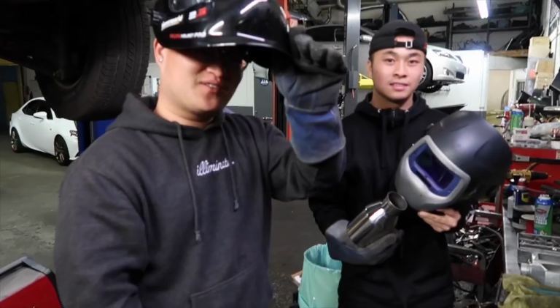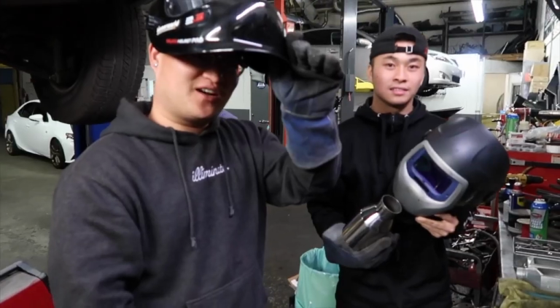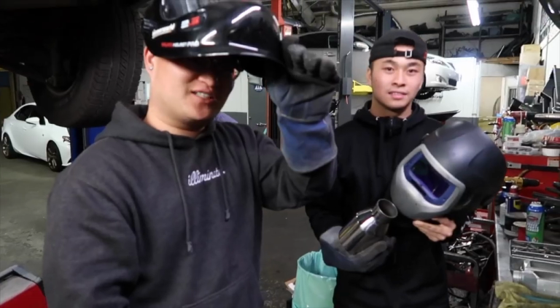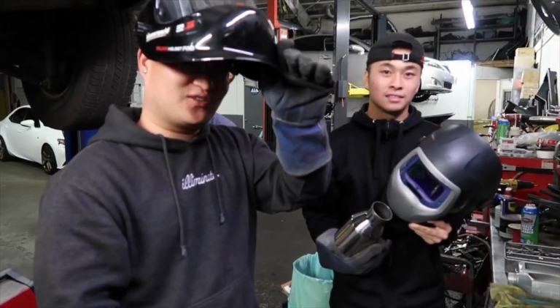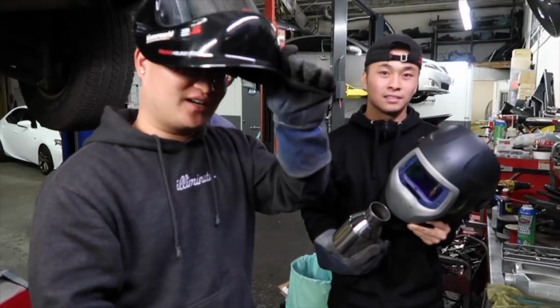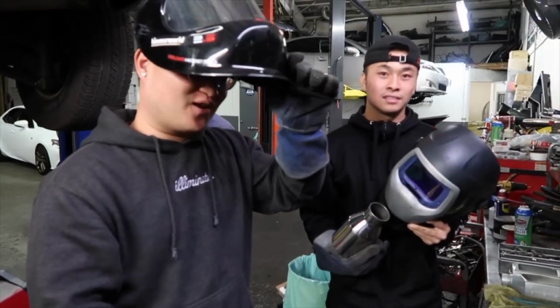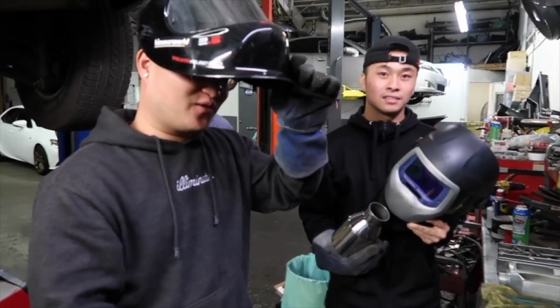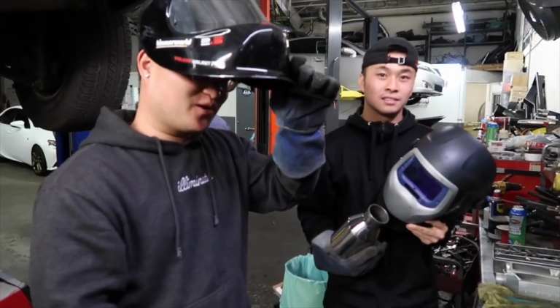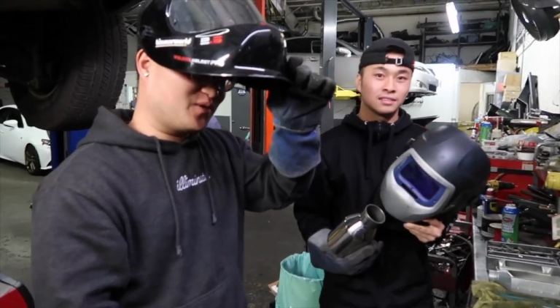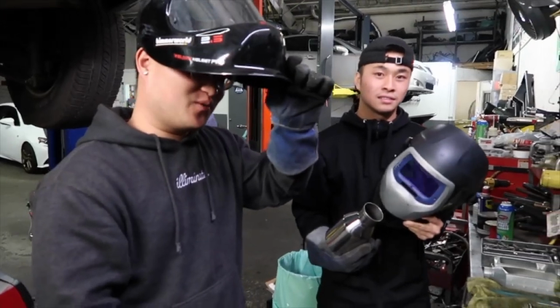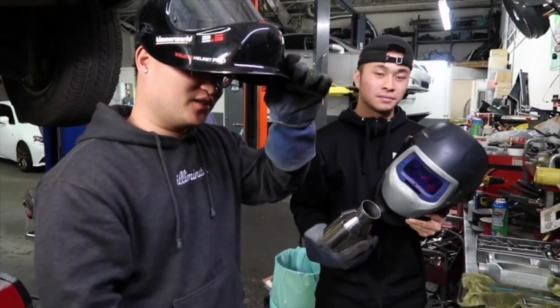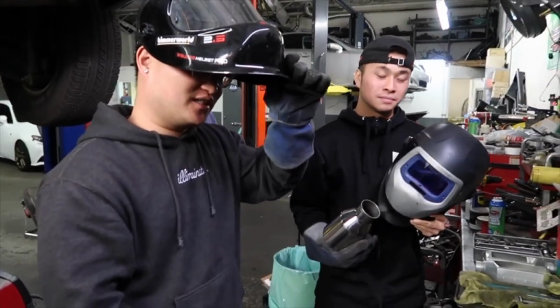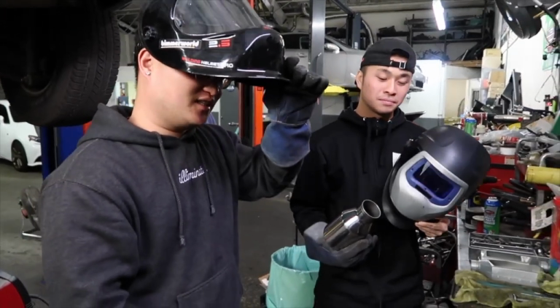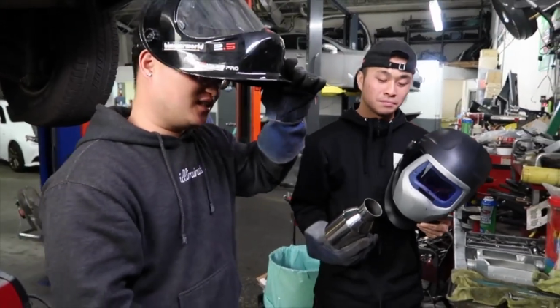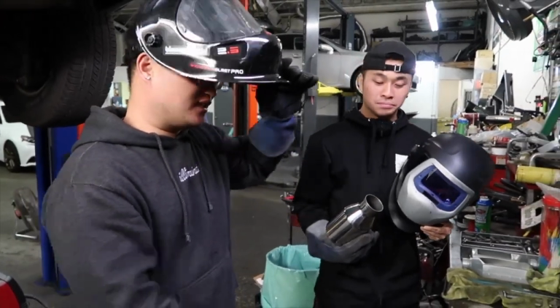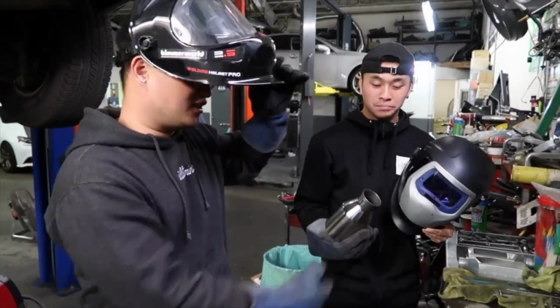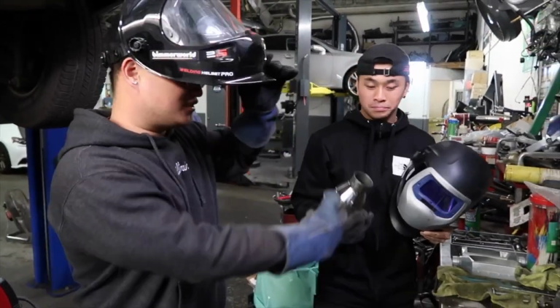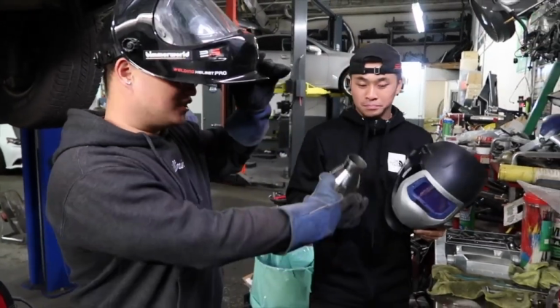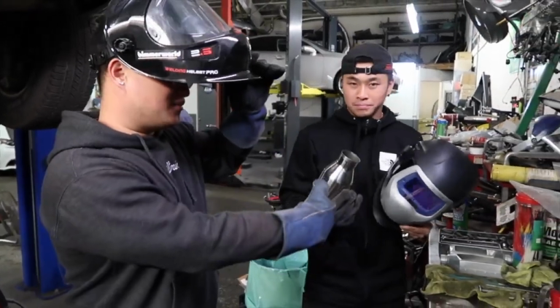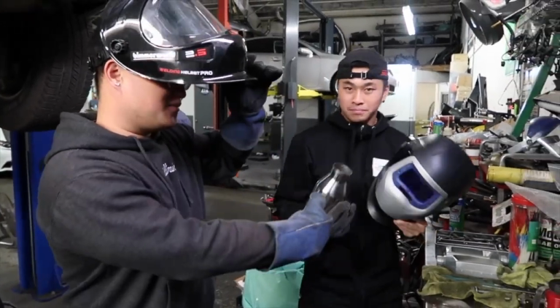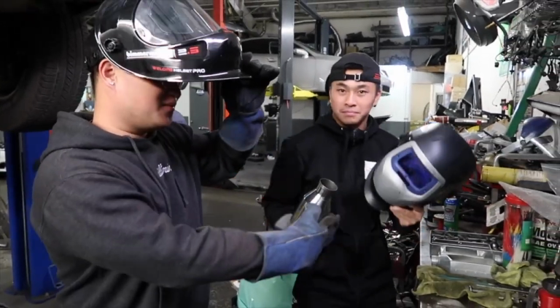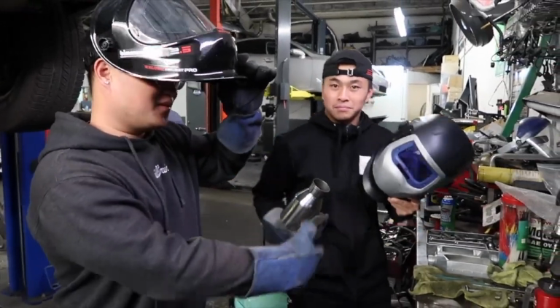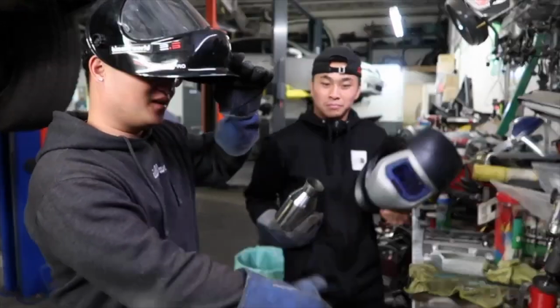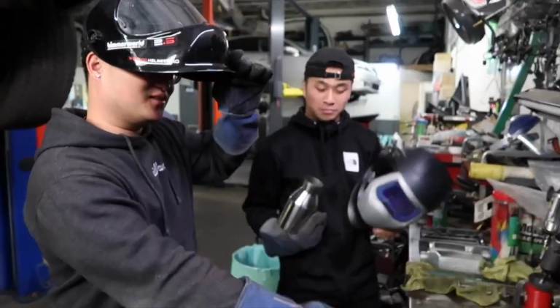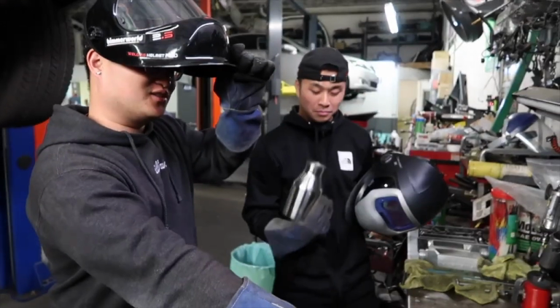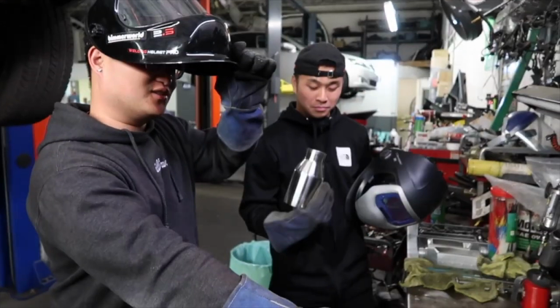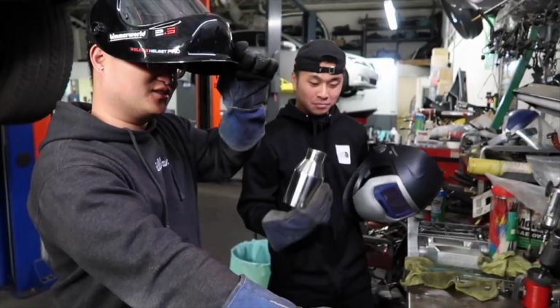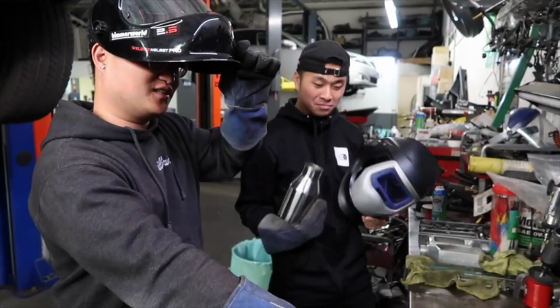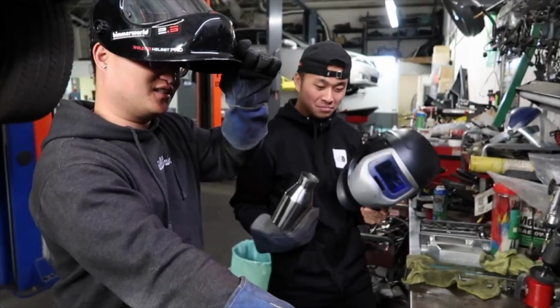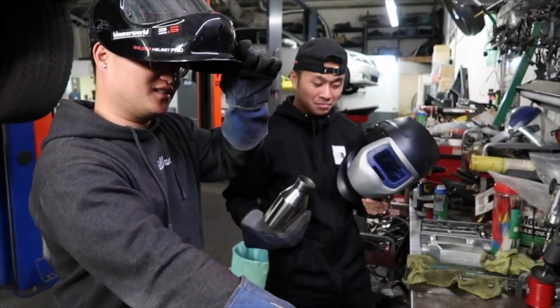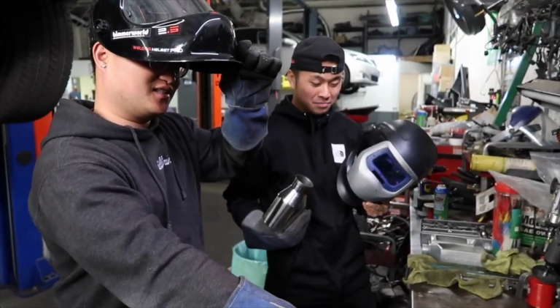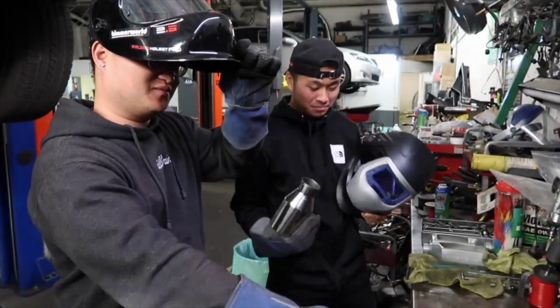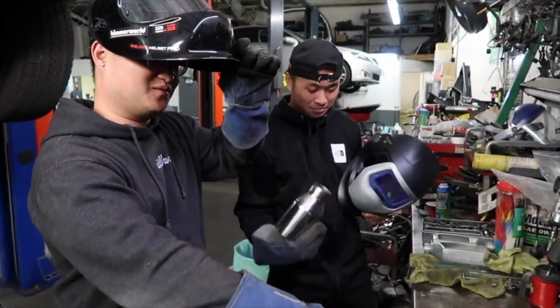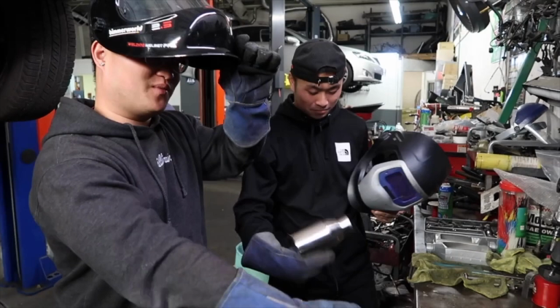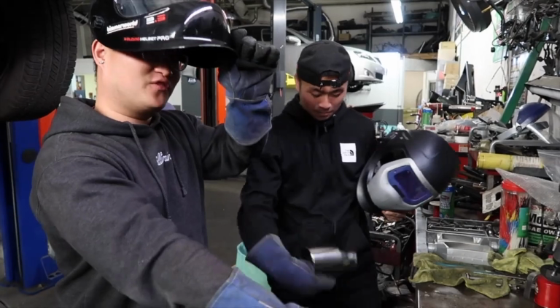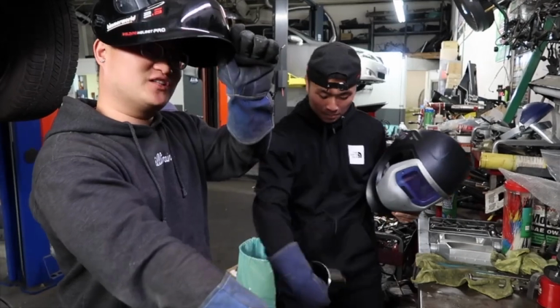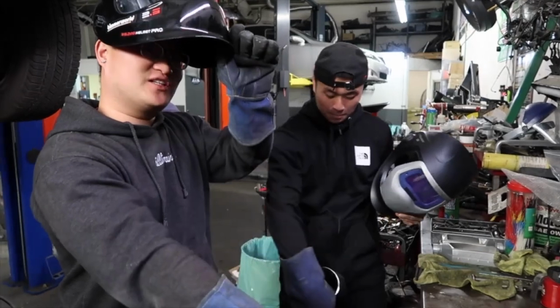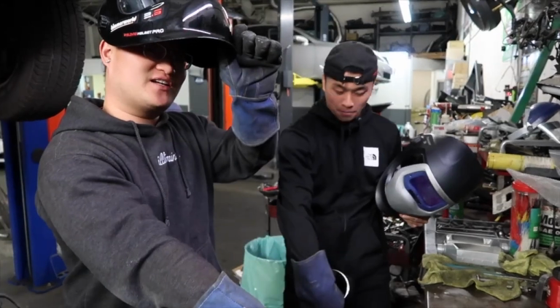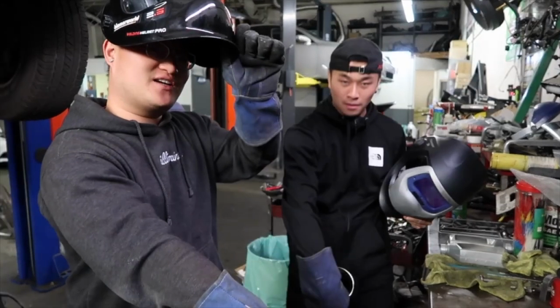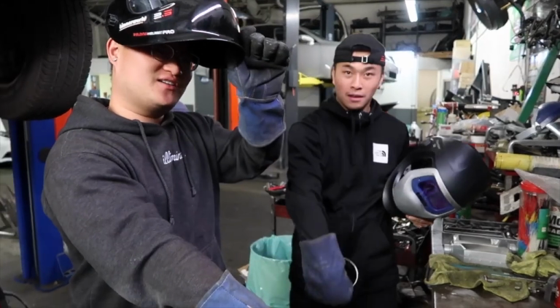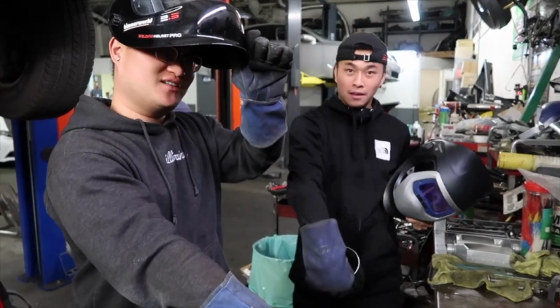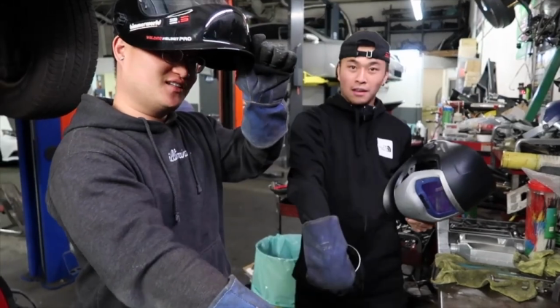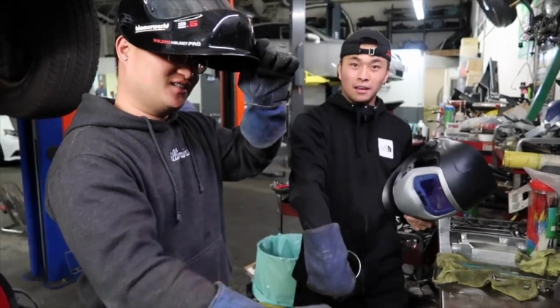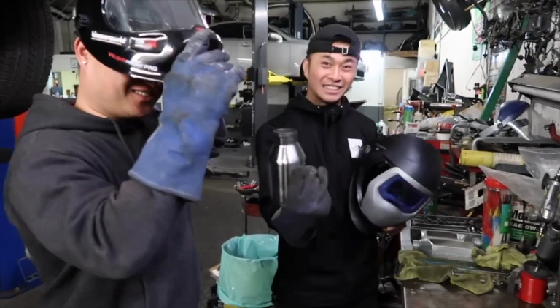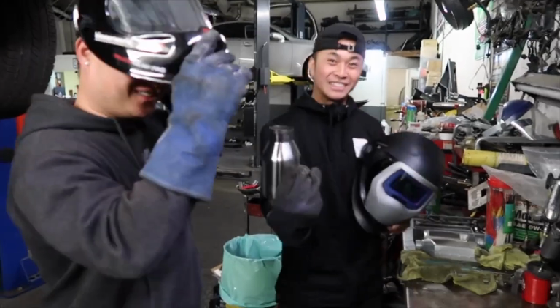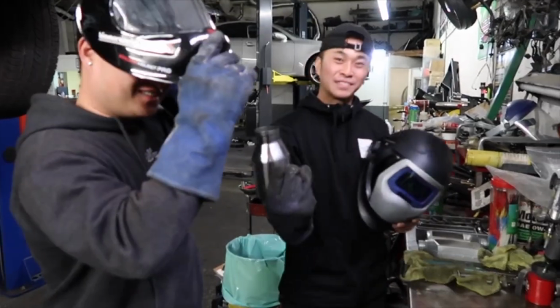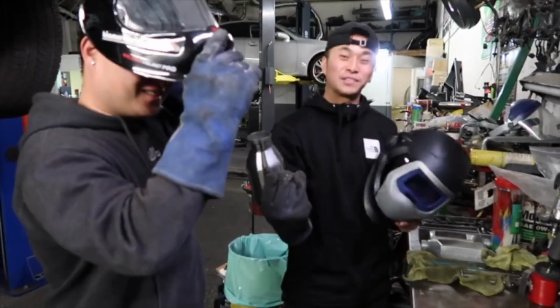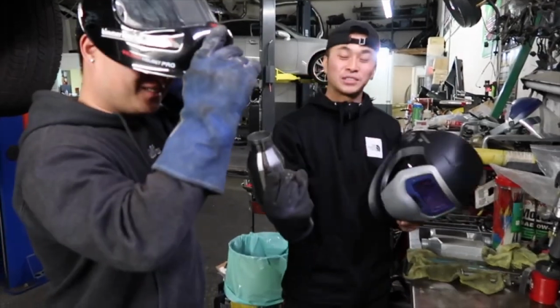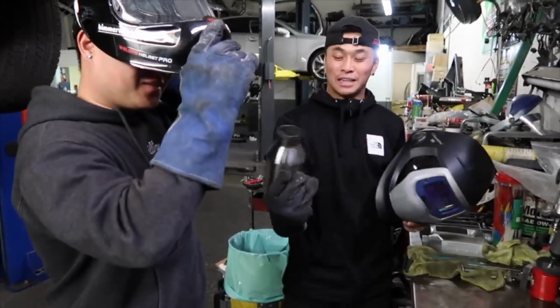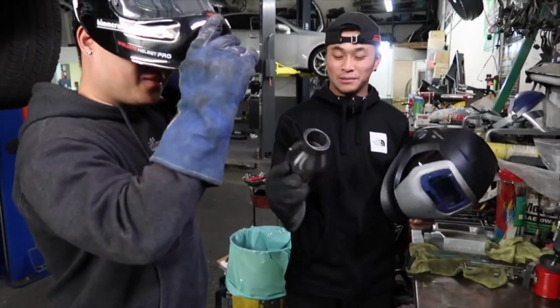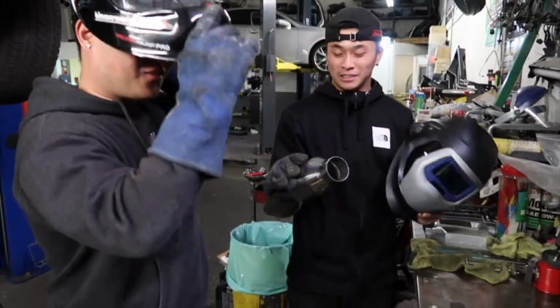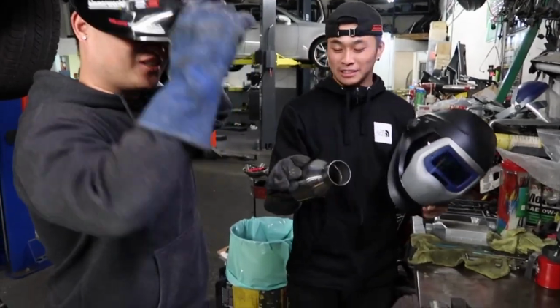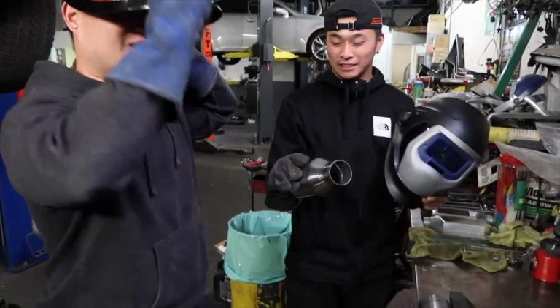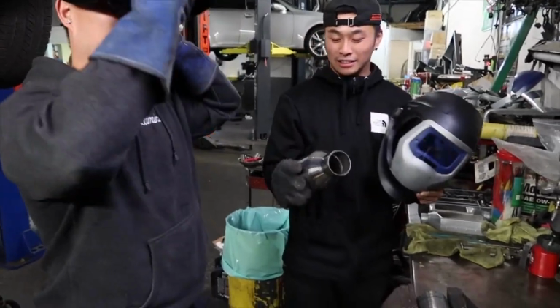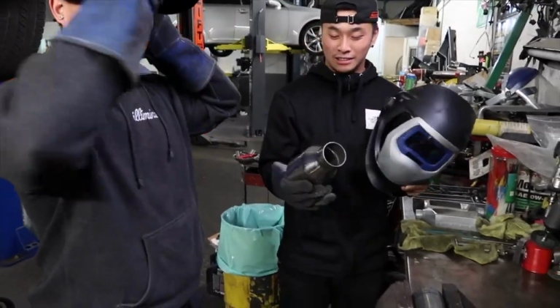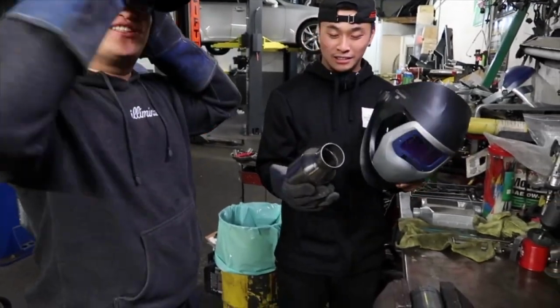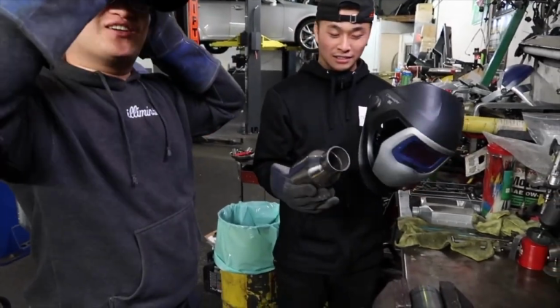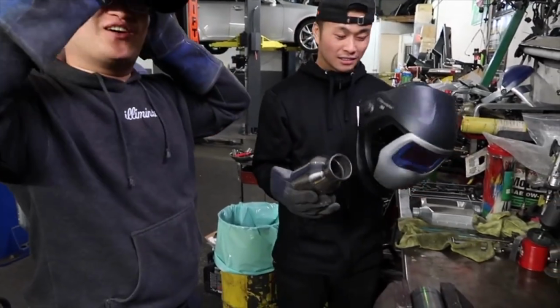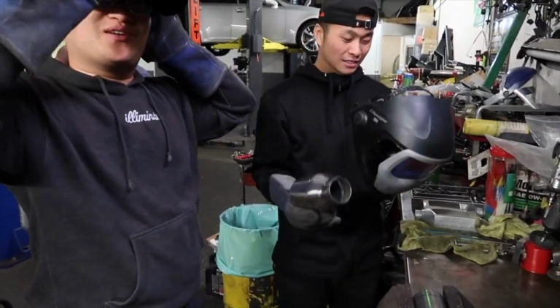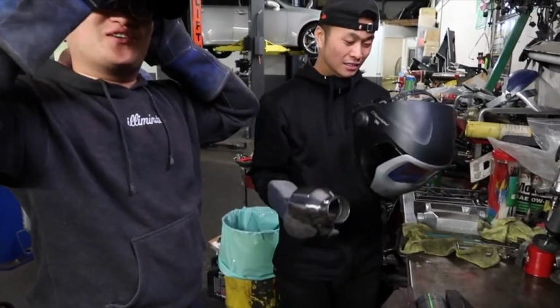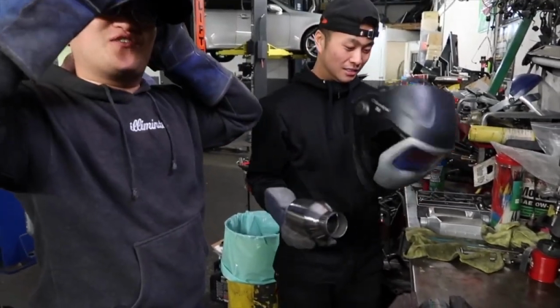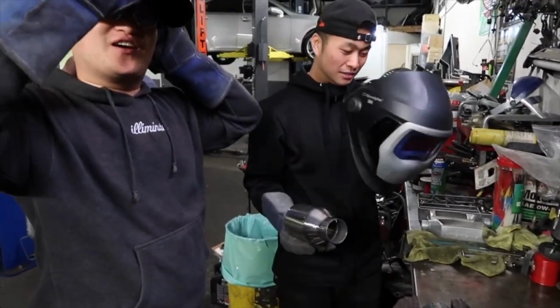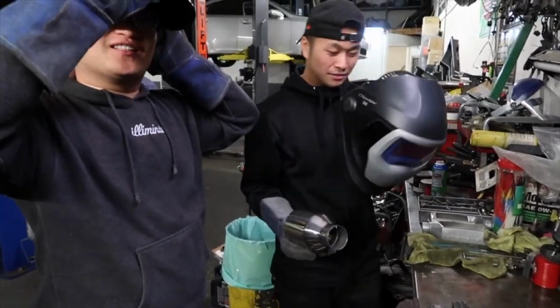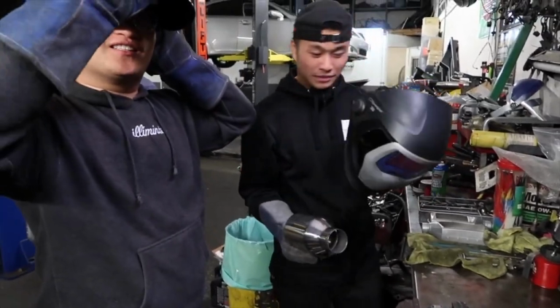Right now we're gonna be welding the exhaust tip onto the muffler delete. Again, first time welding - so I might mess this up.